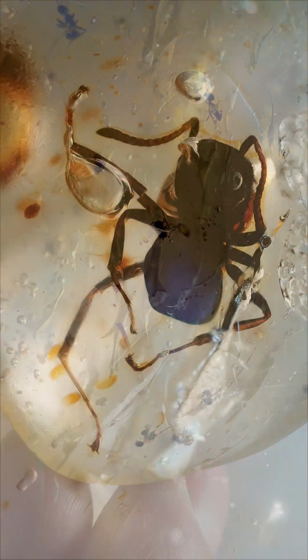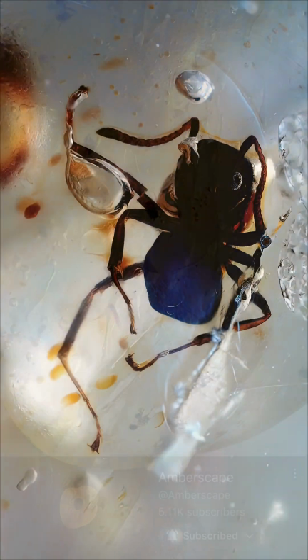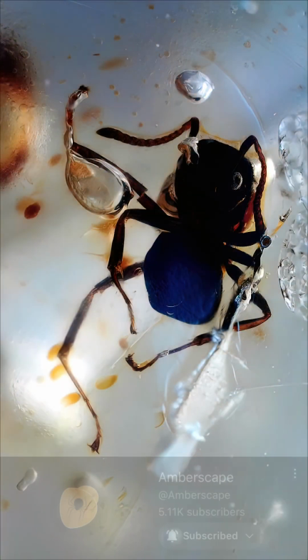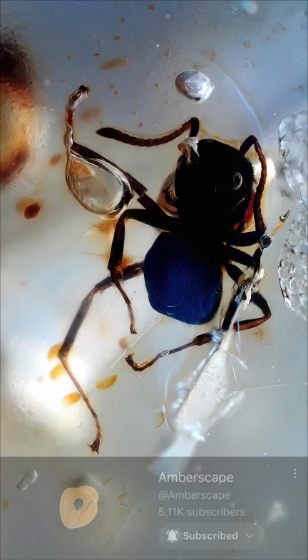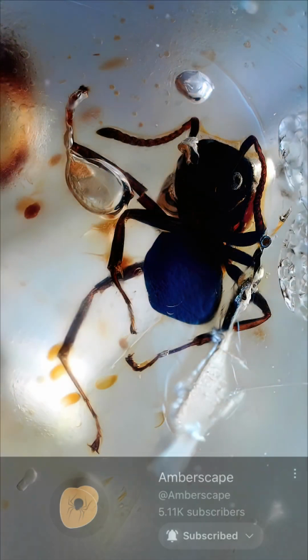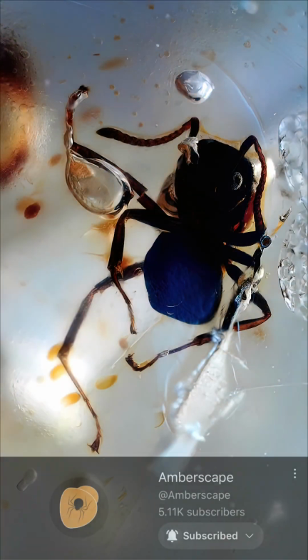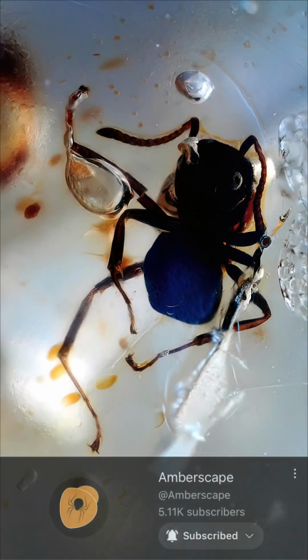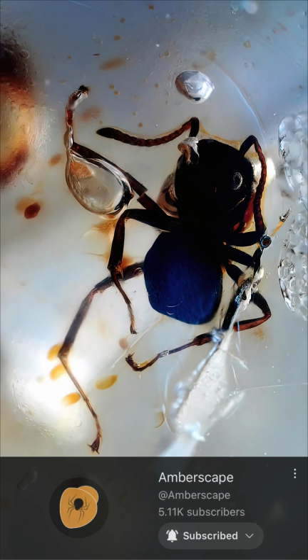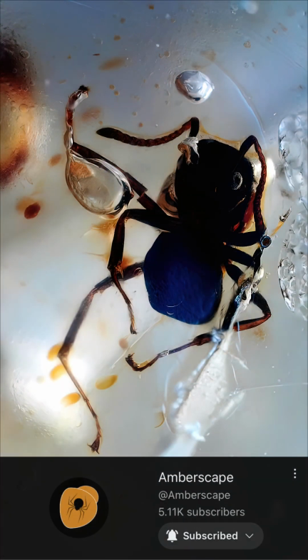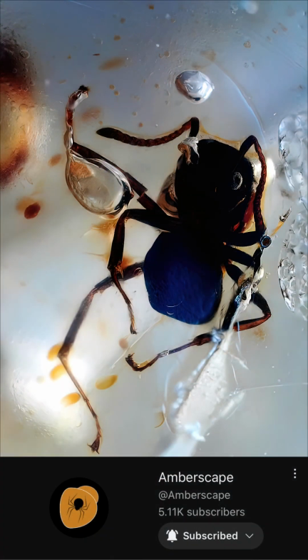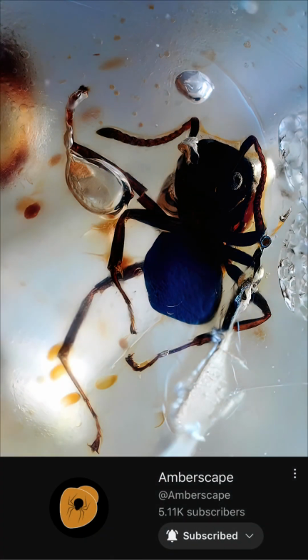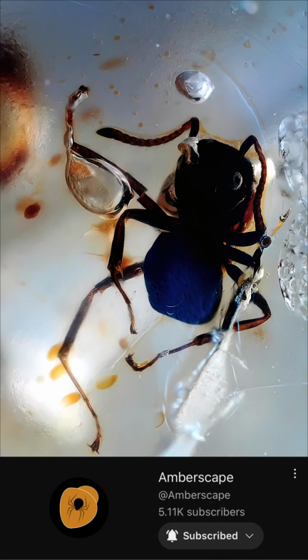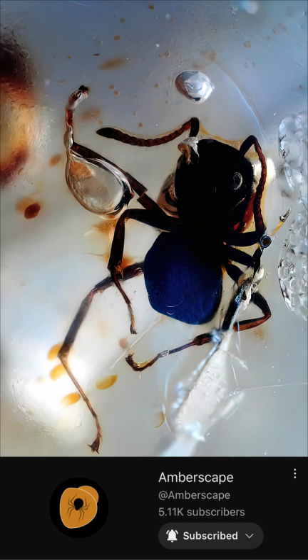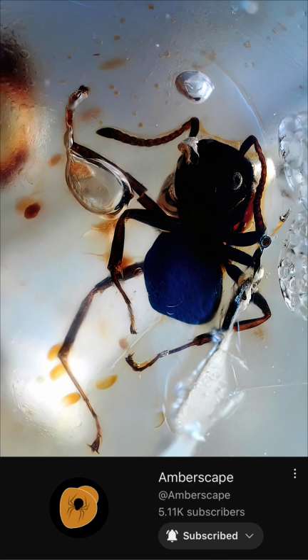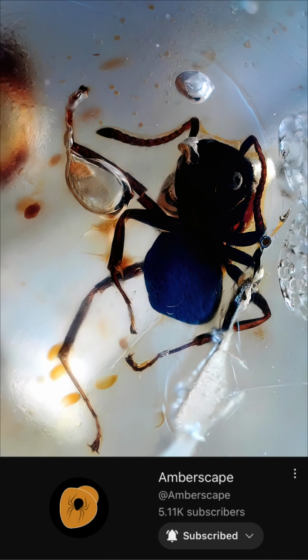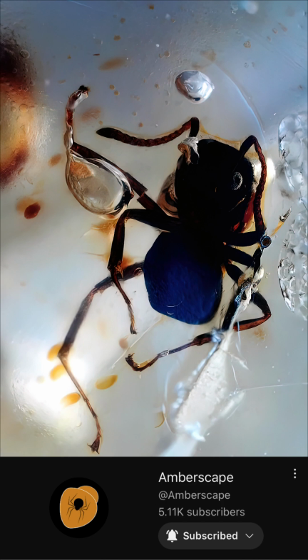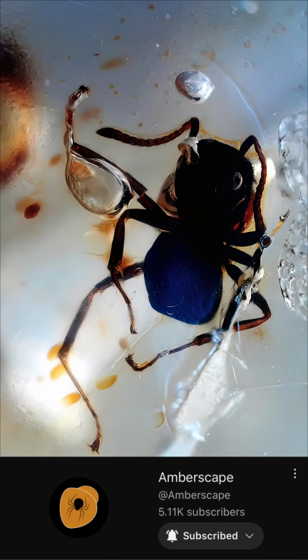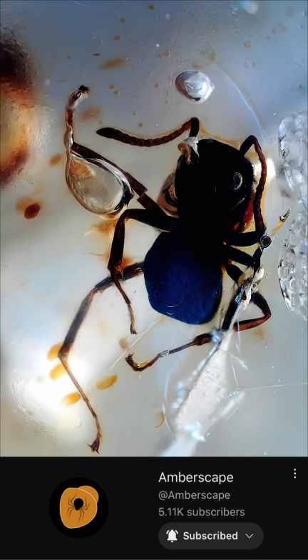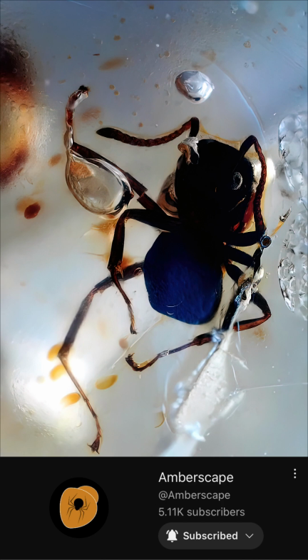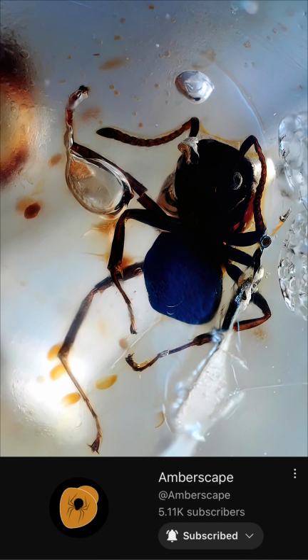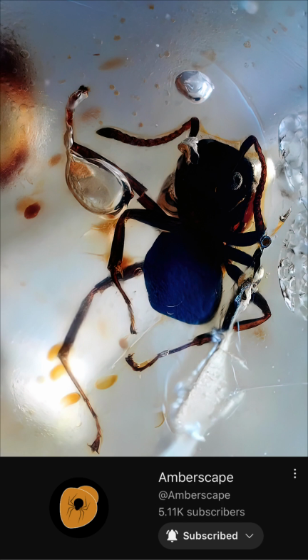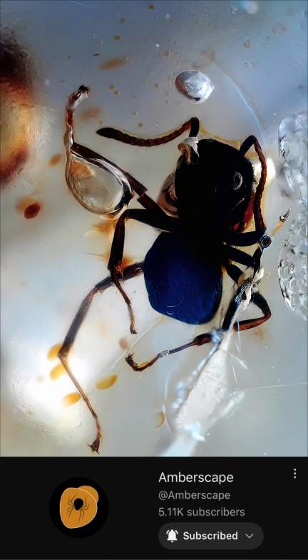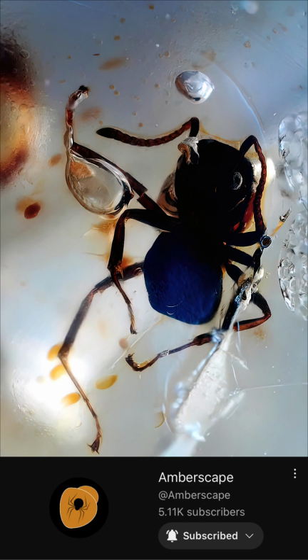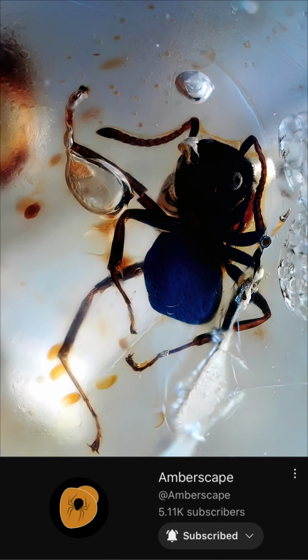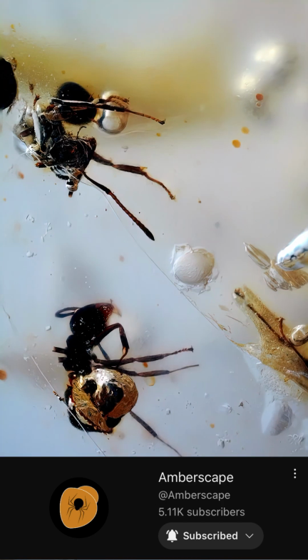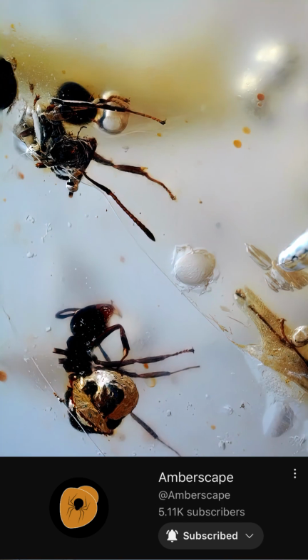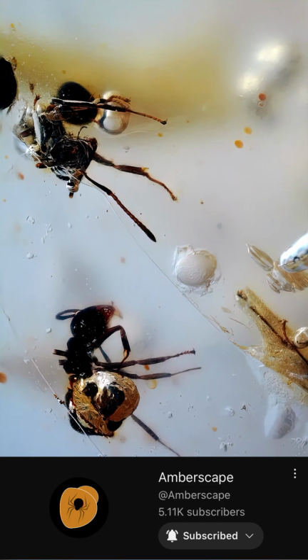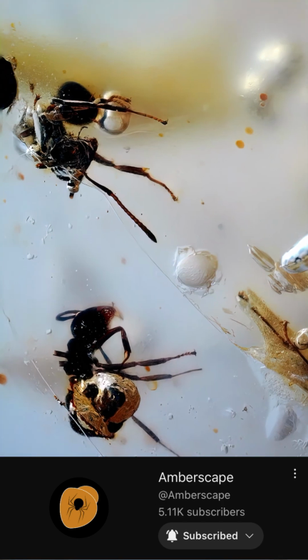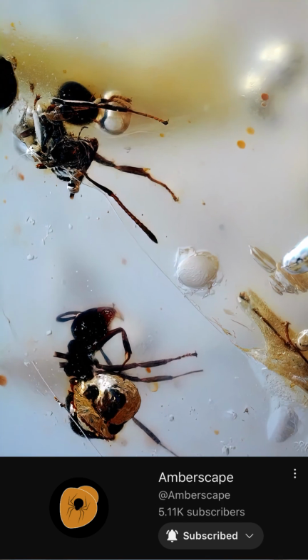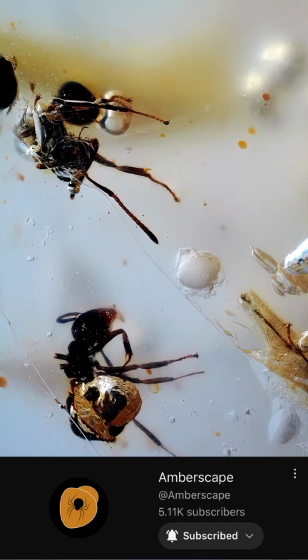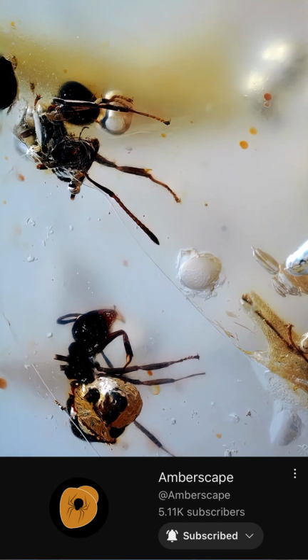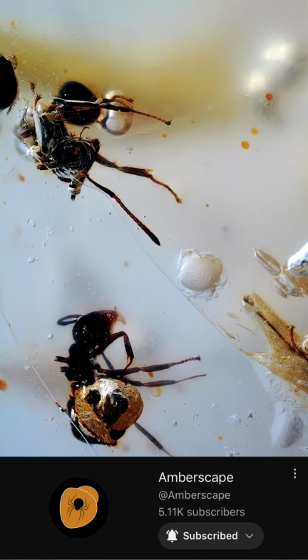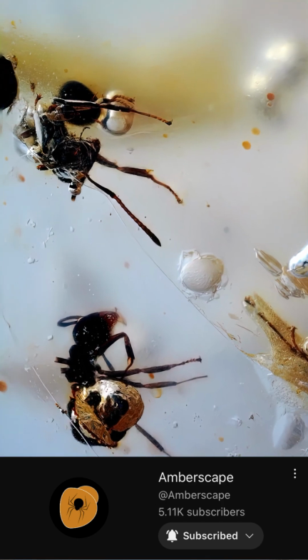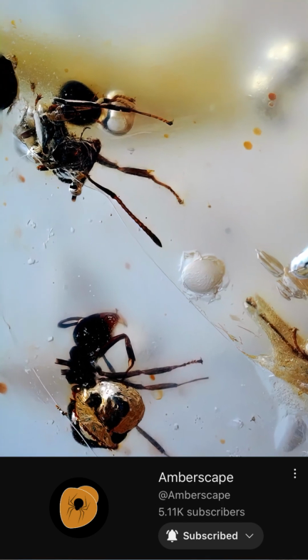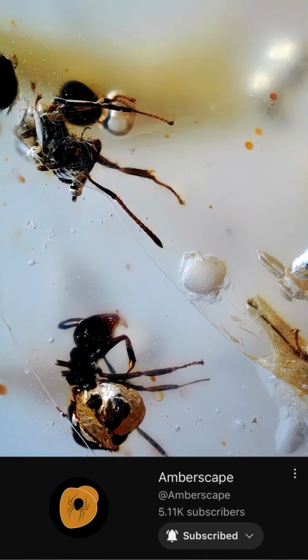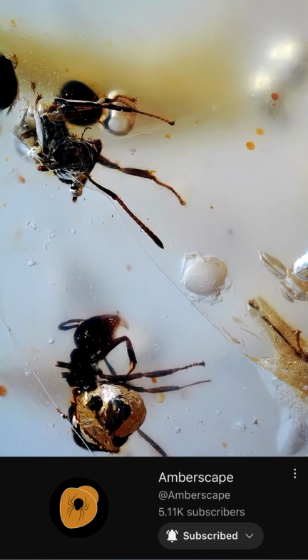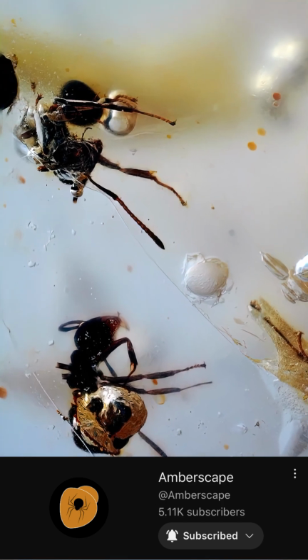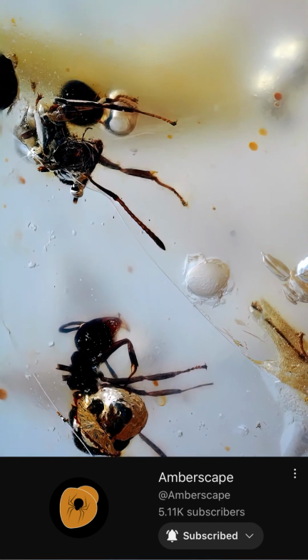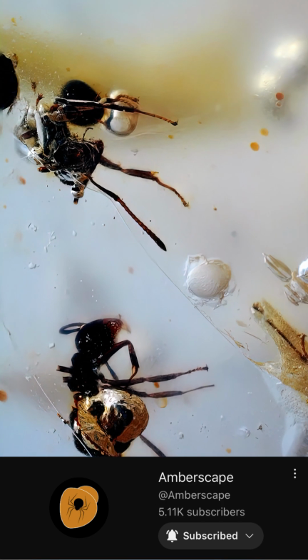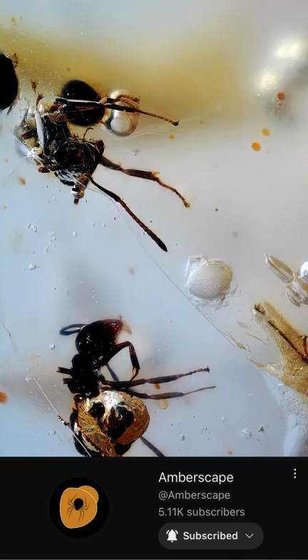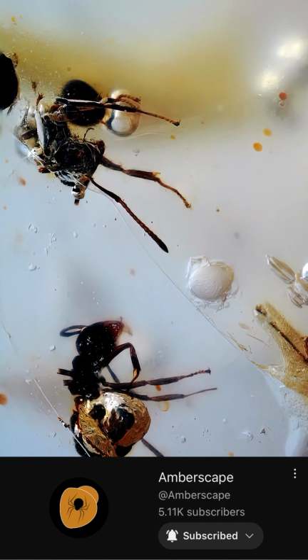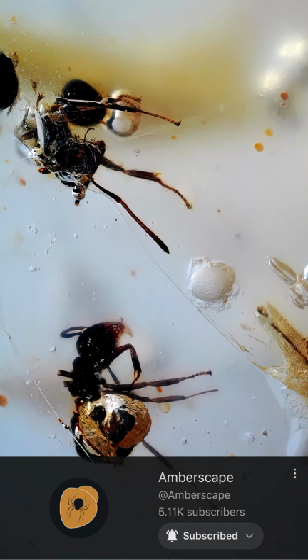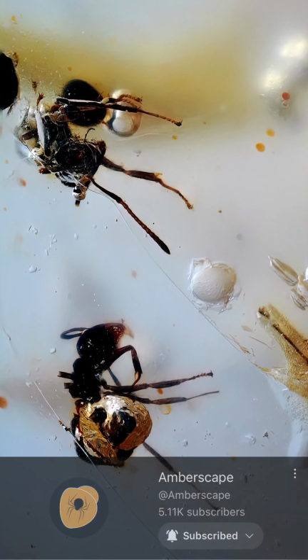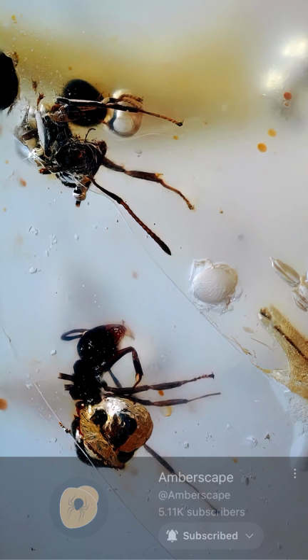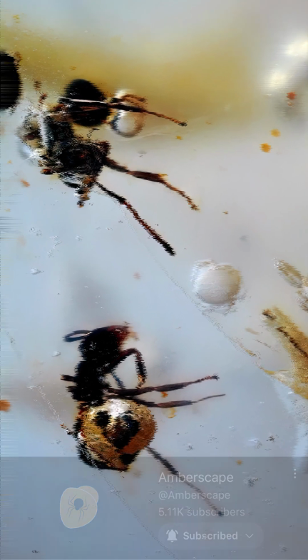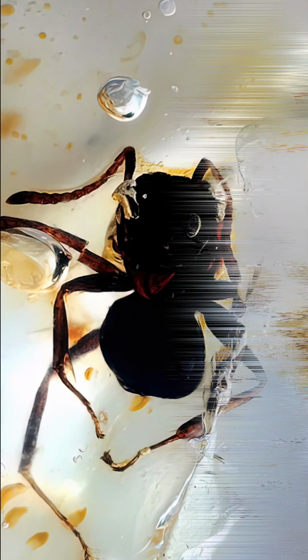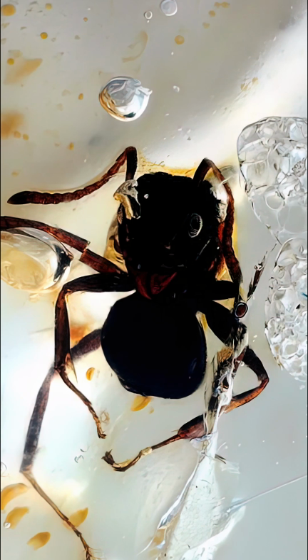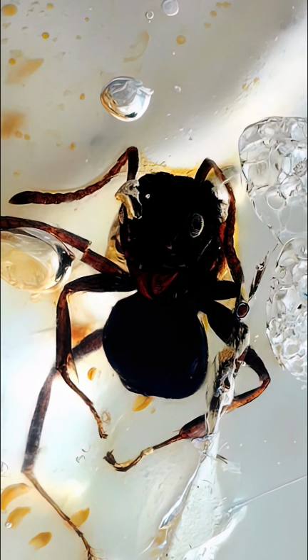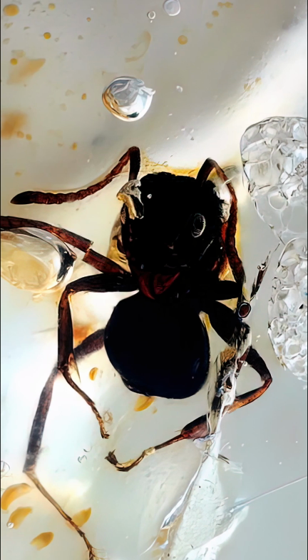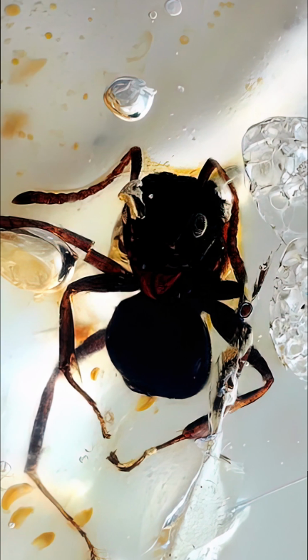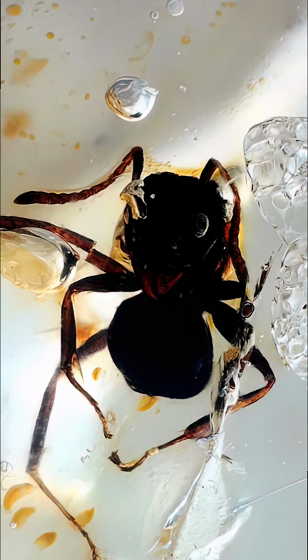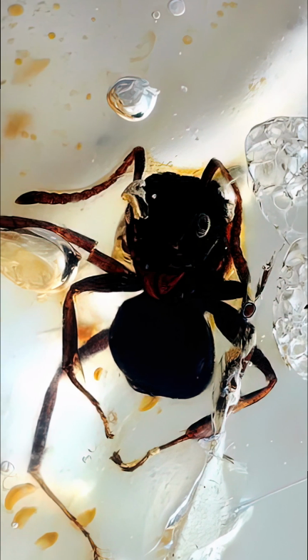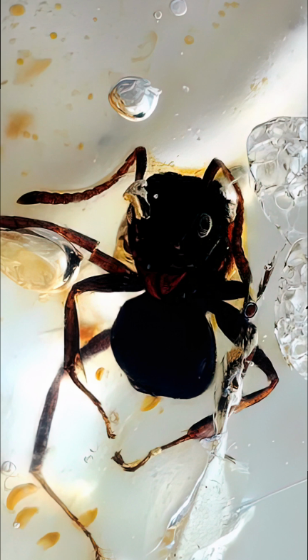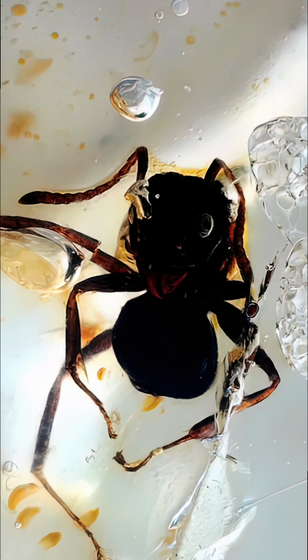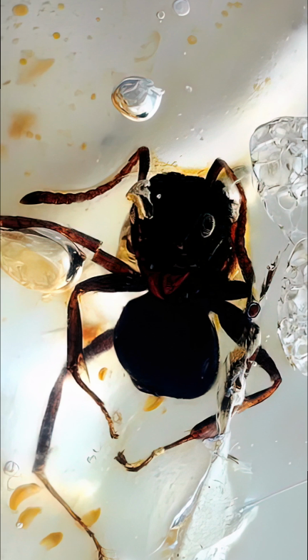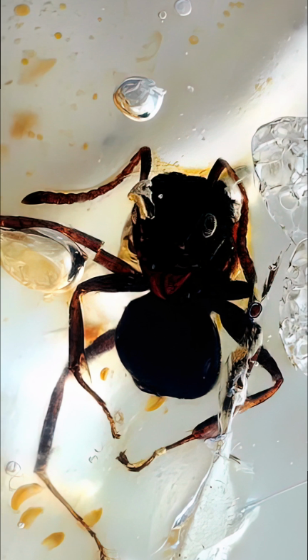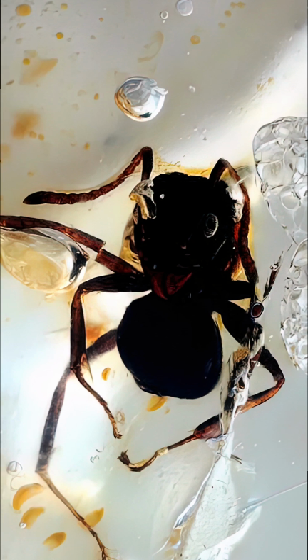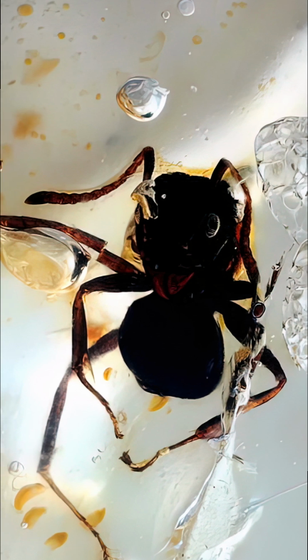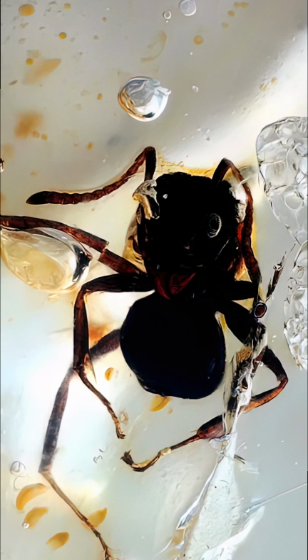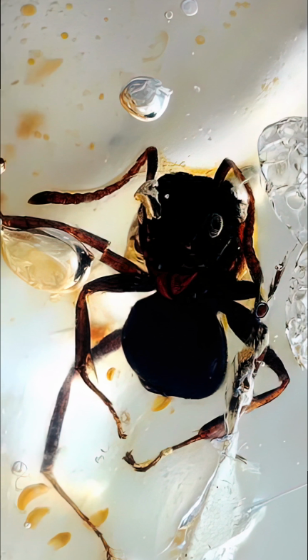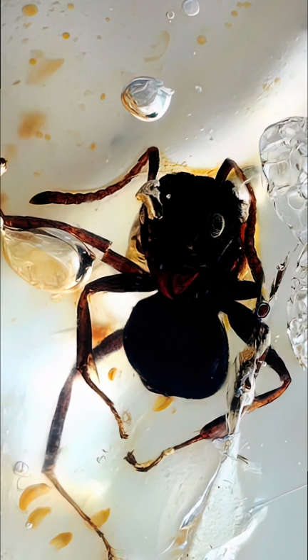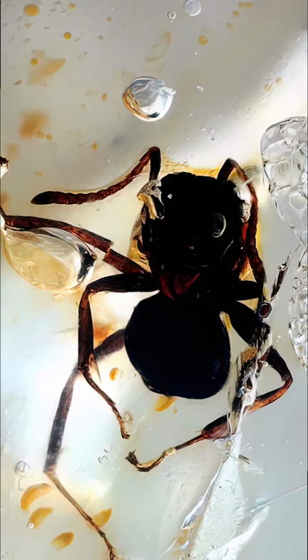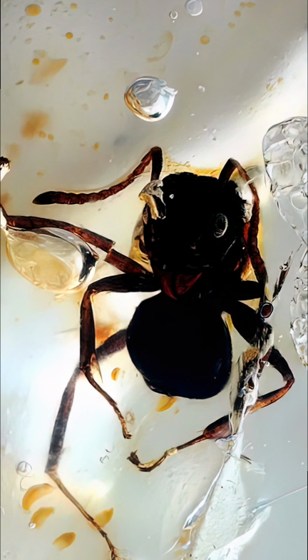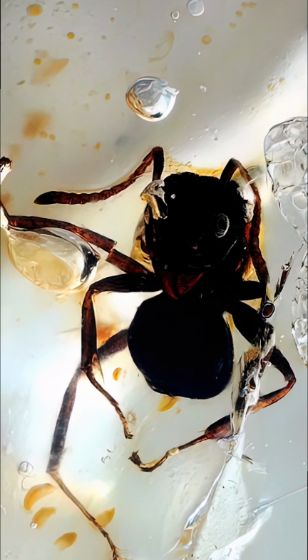If that was intriguing, on my YouTube channel I have plenty of videos of prepping amber and uncovering ancient insect inclusions in them.